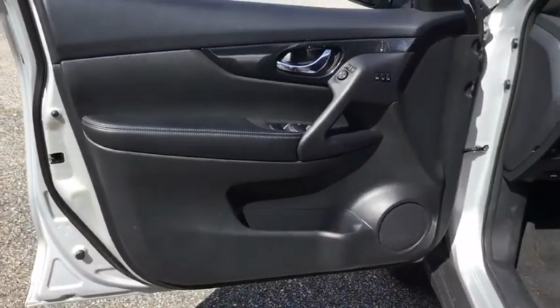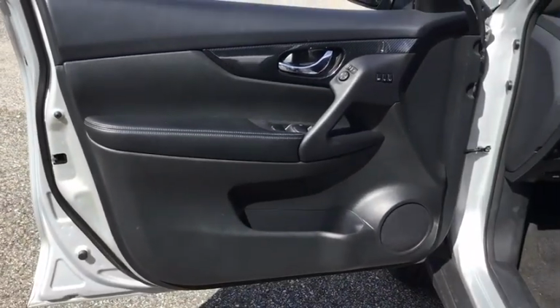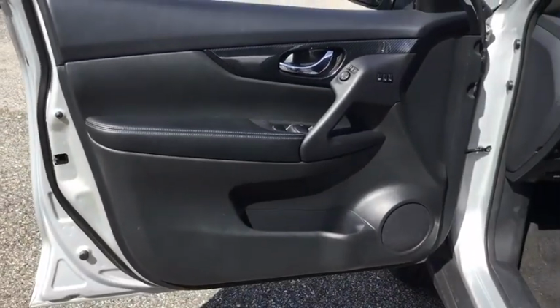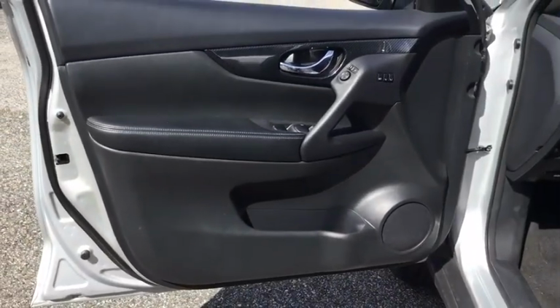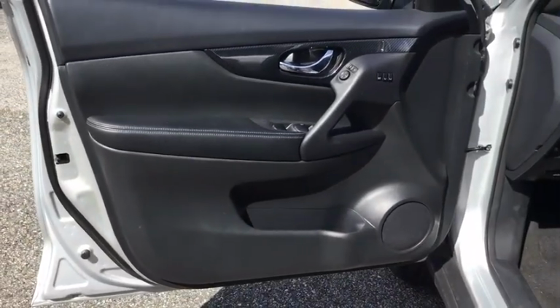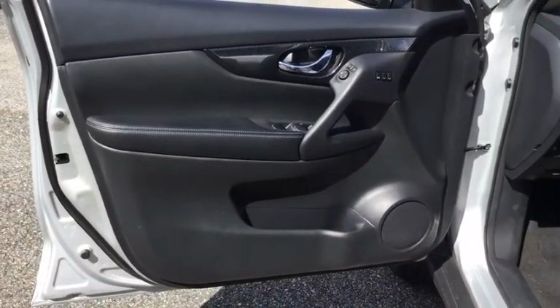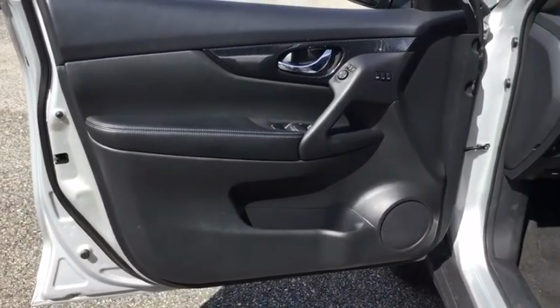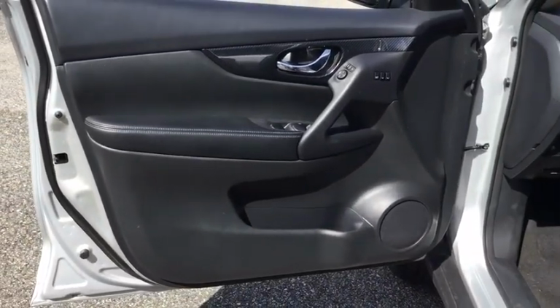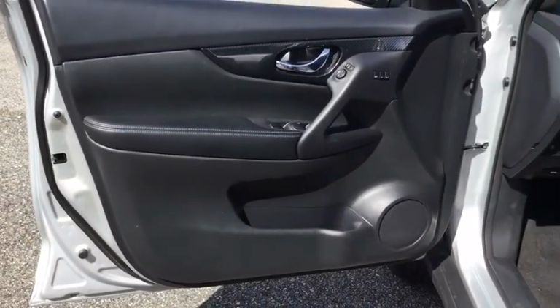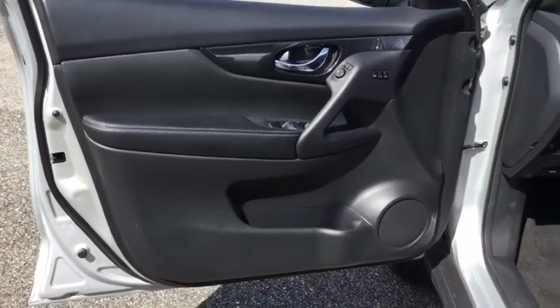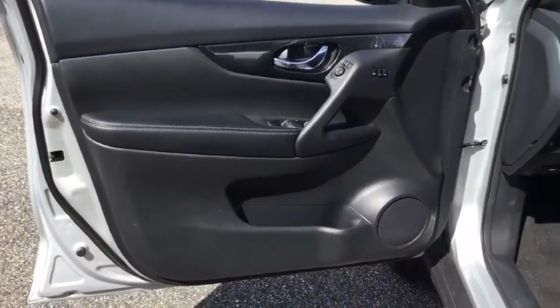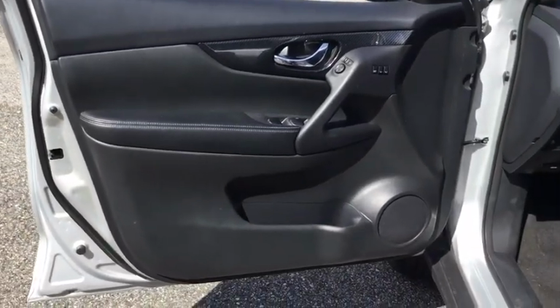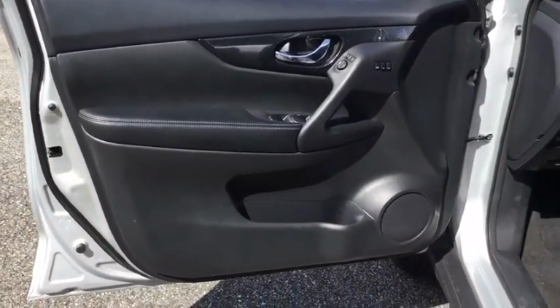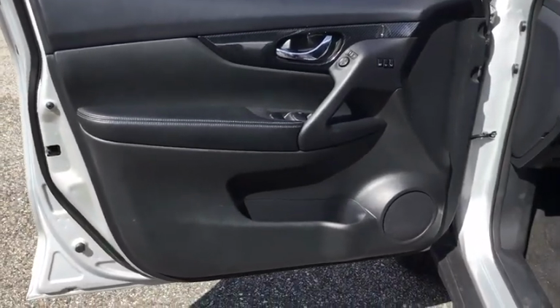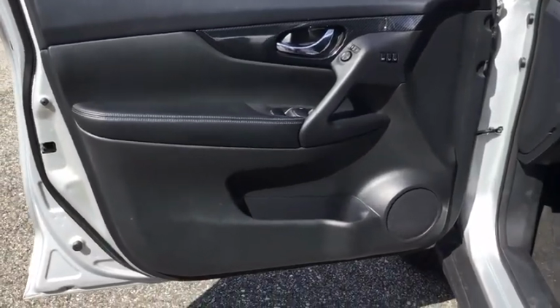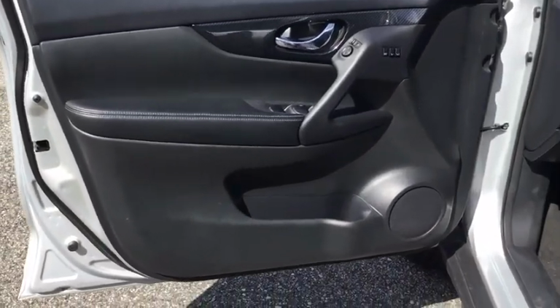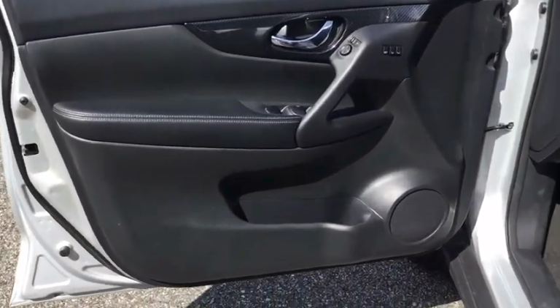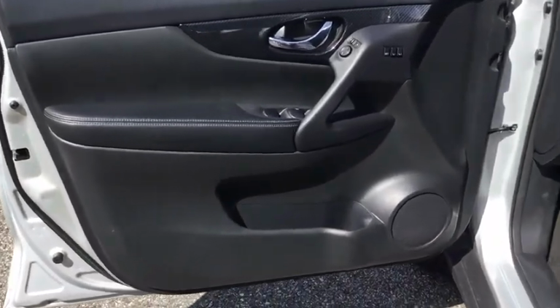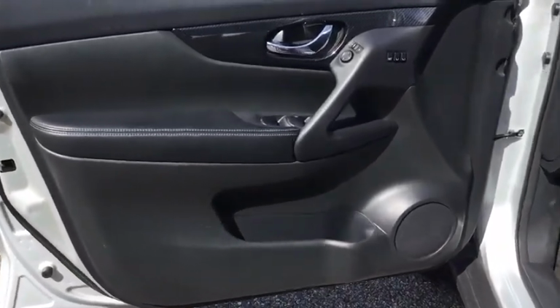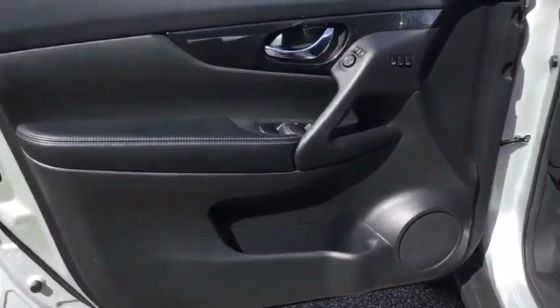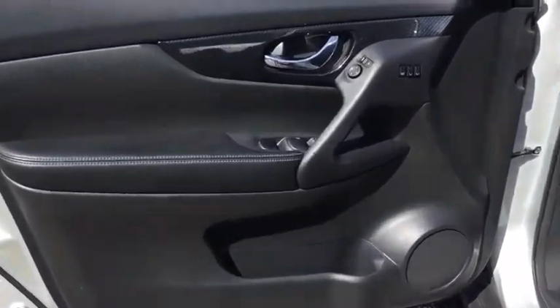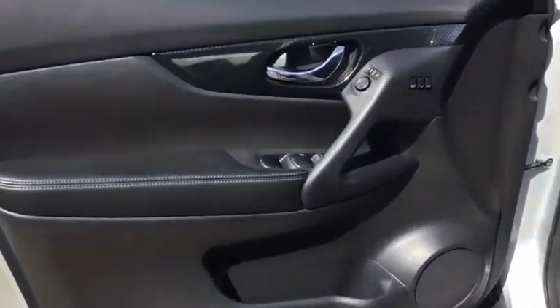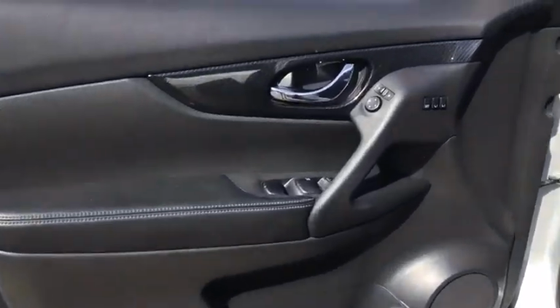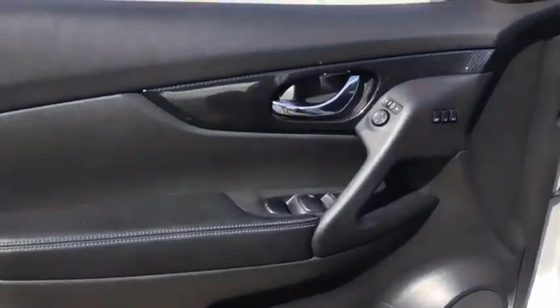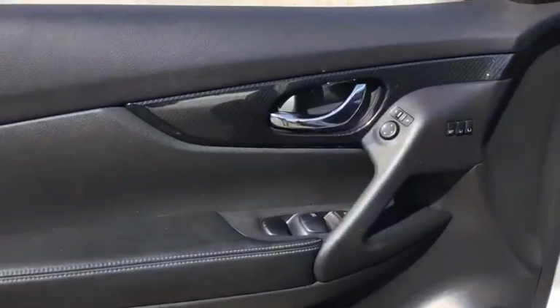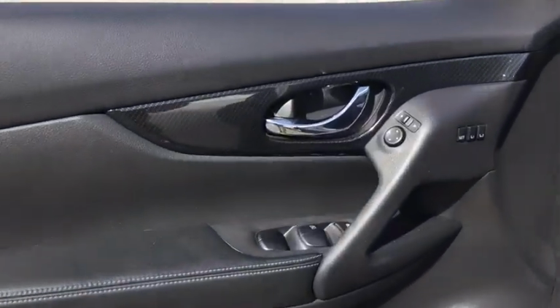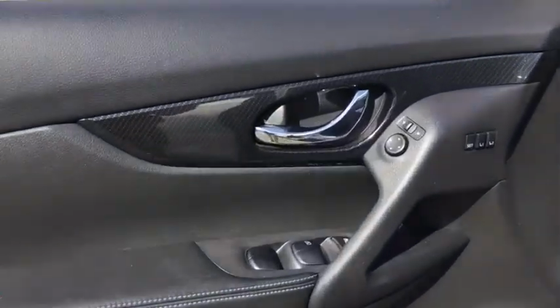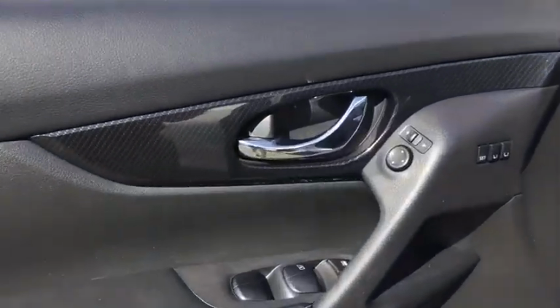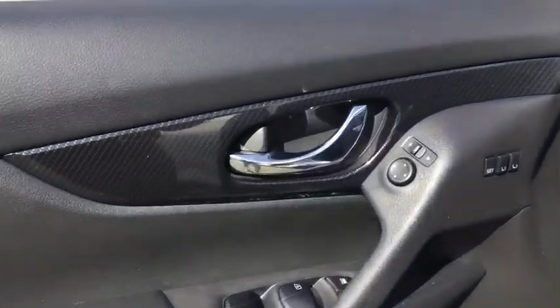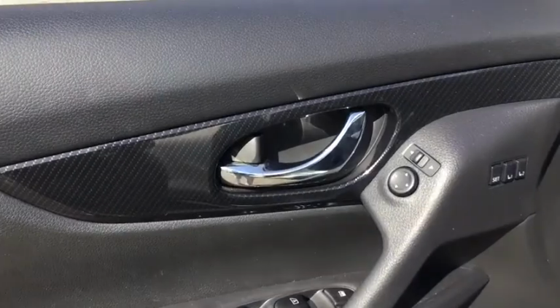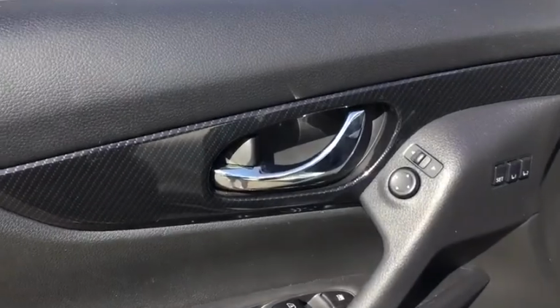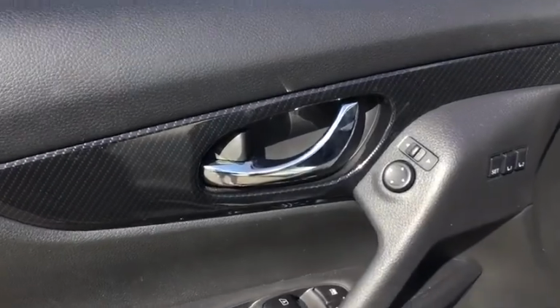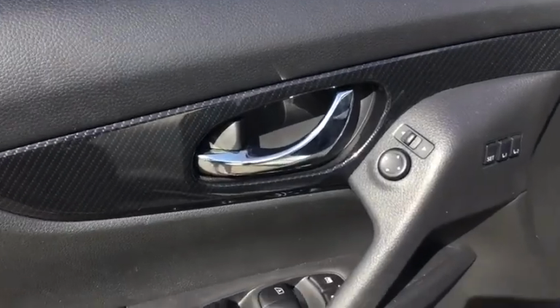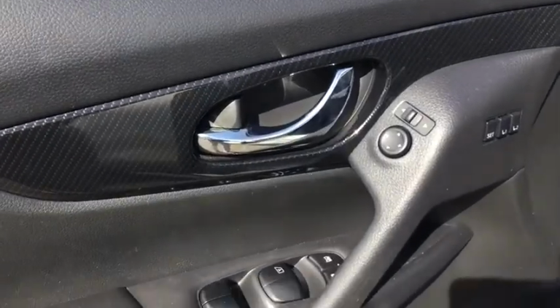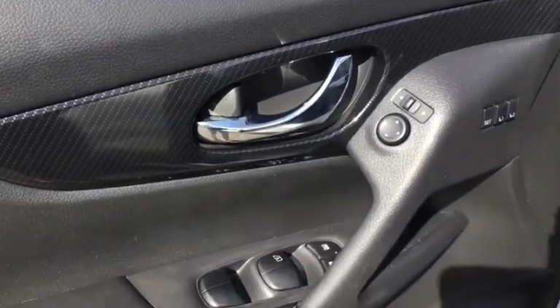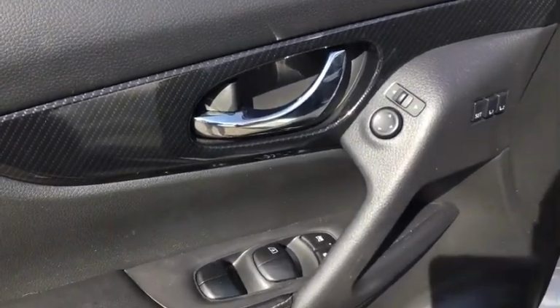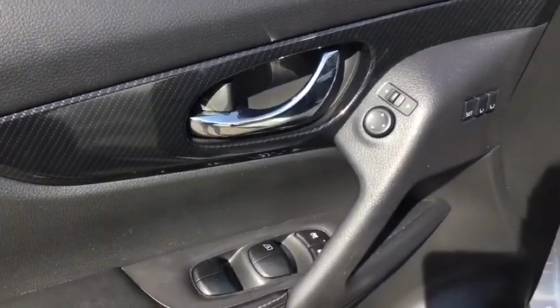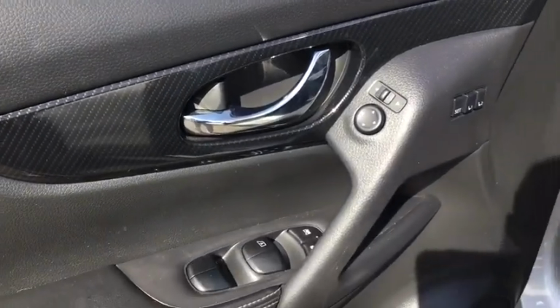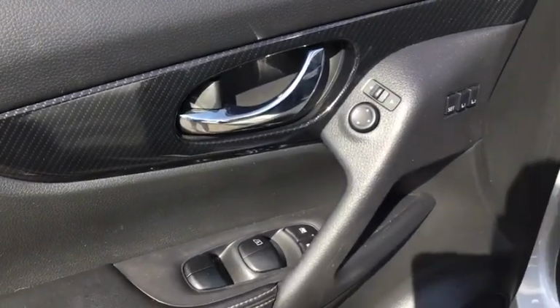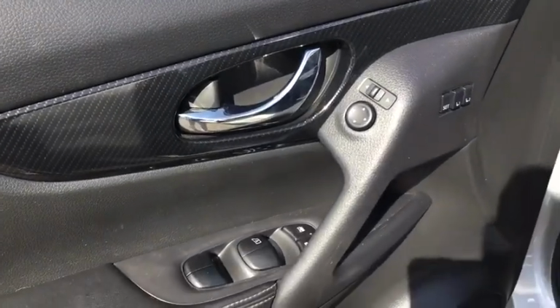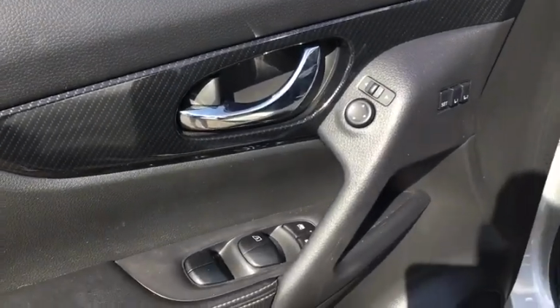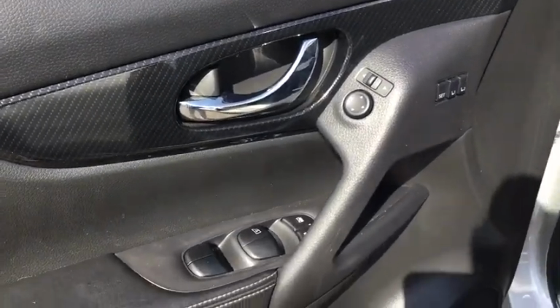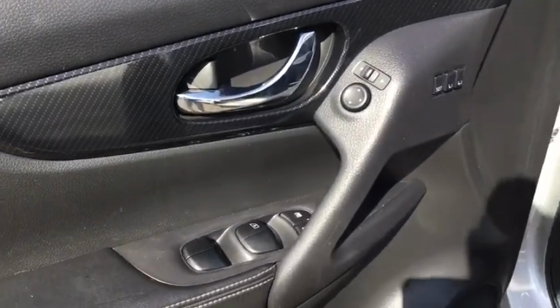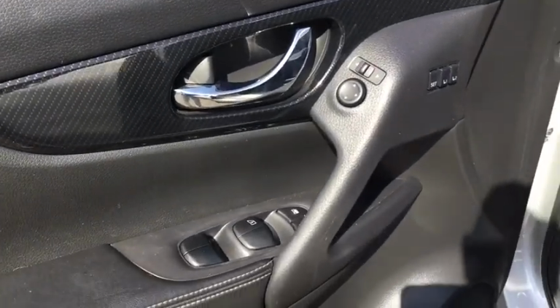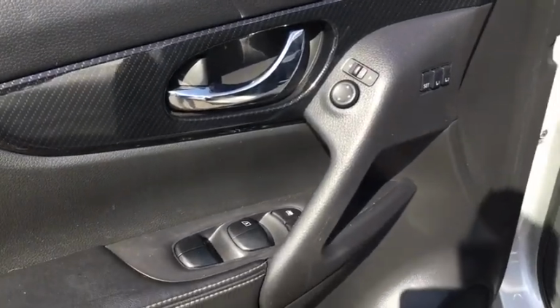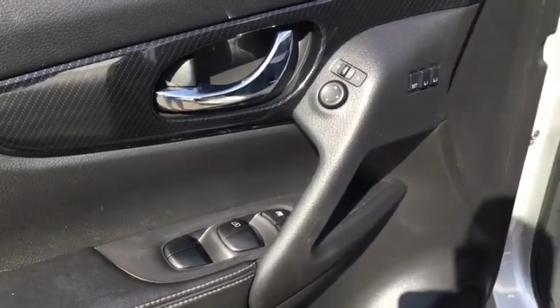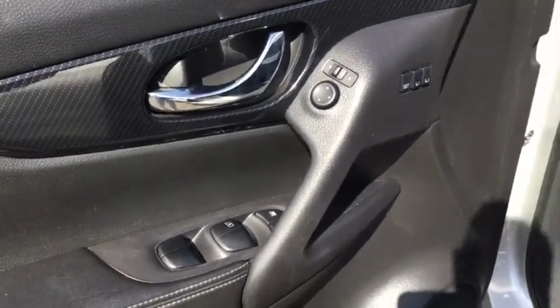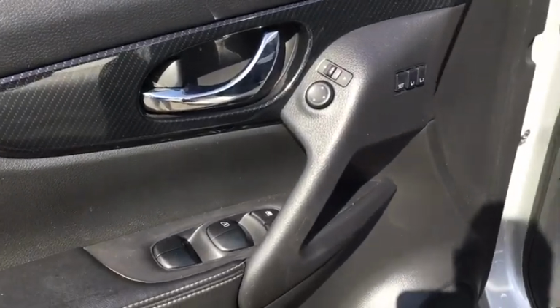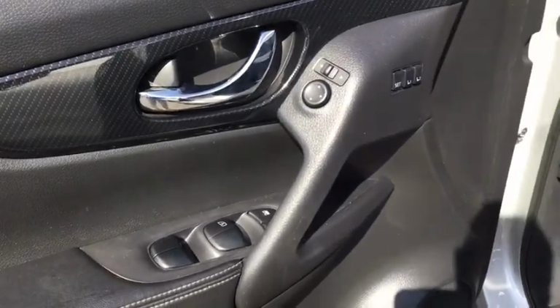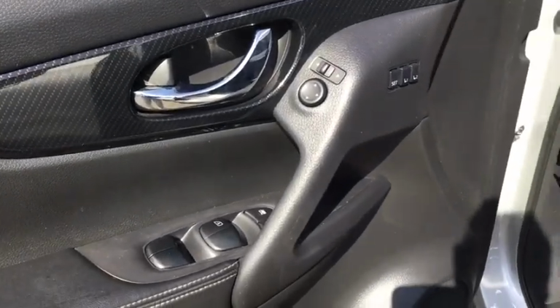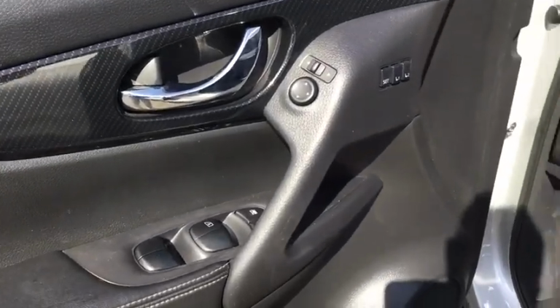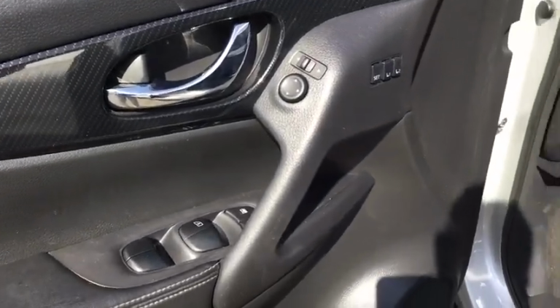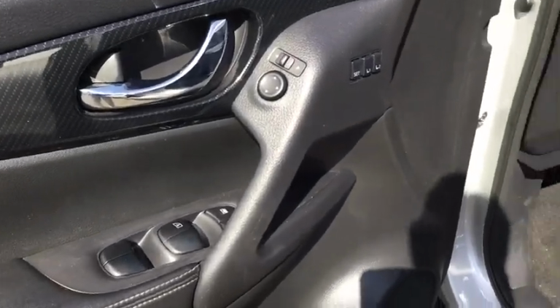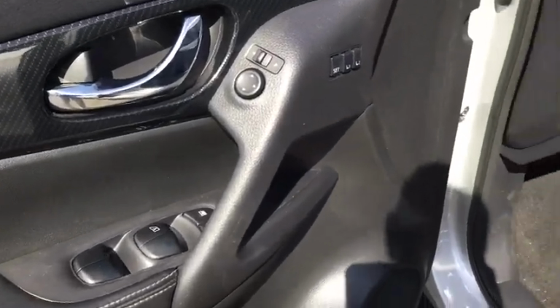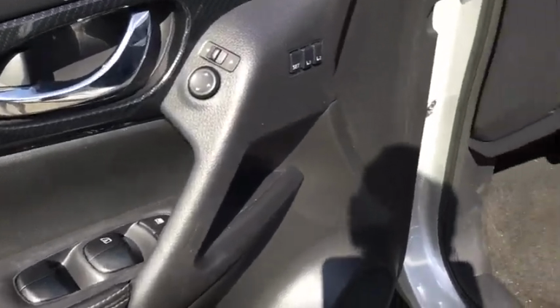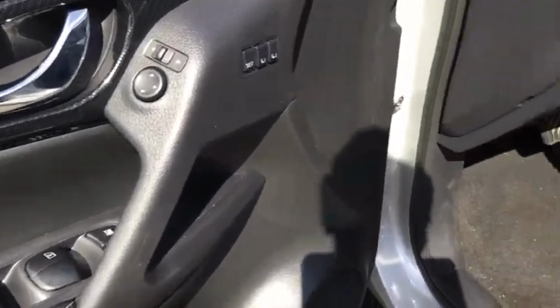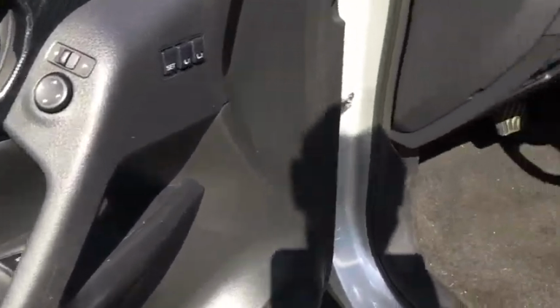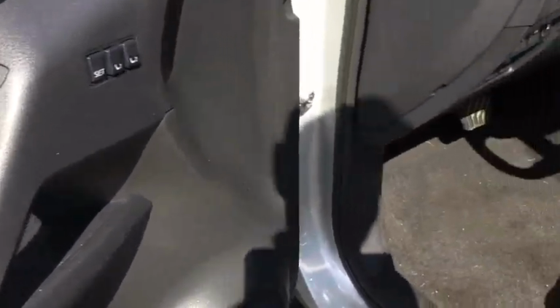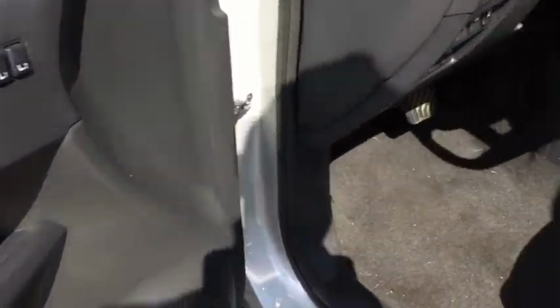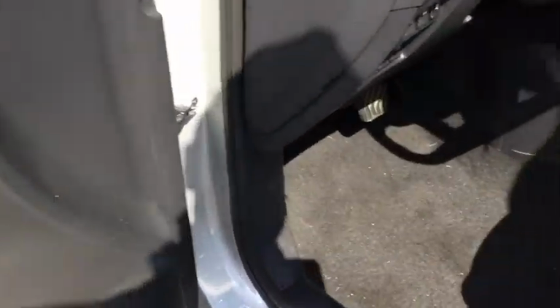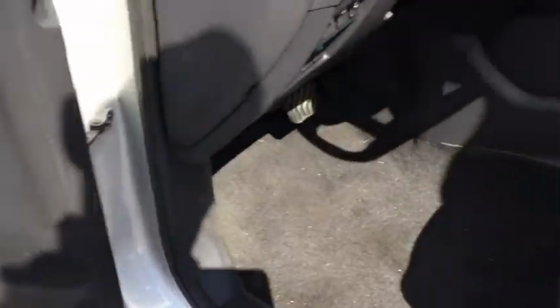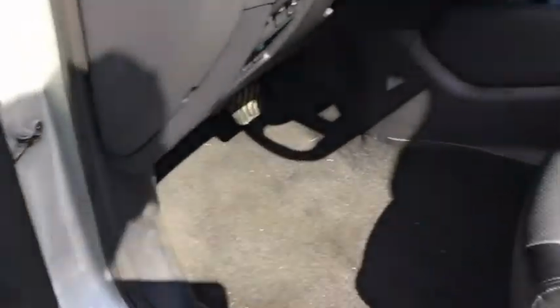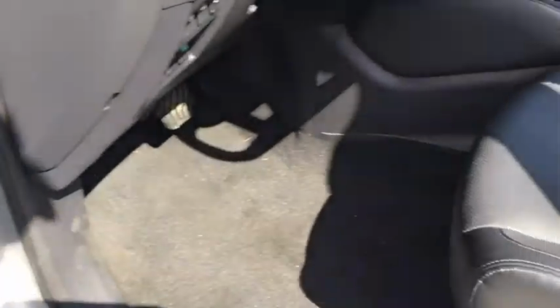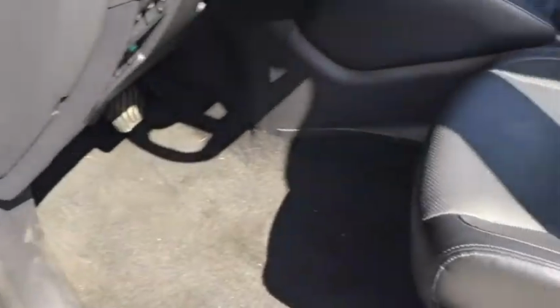Power windows, trip computer, heated front seats, security system, rear window defroster, CD player, panic alarm.